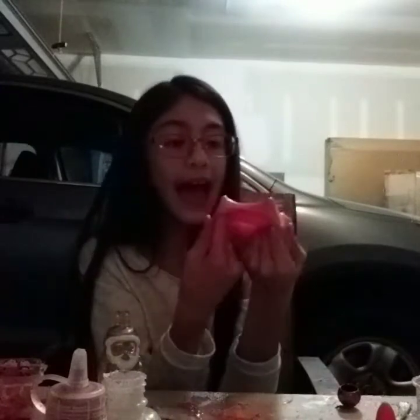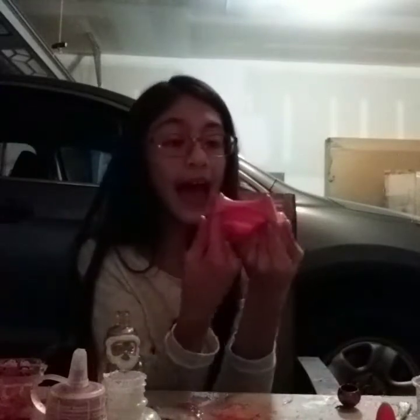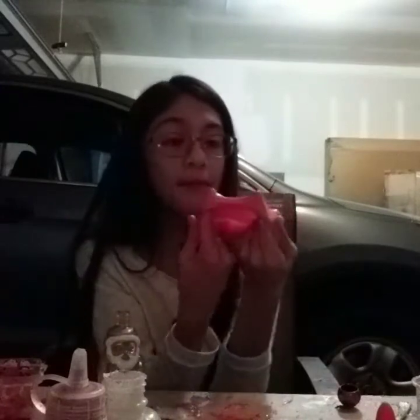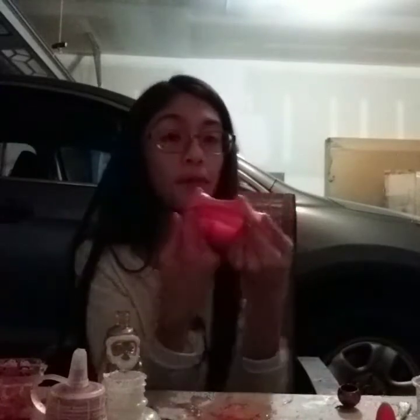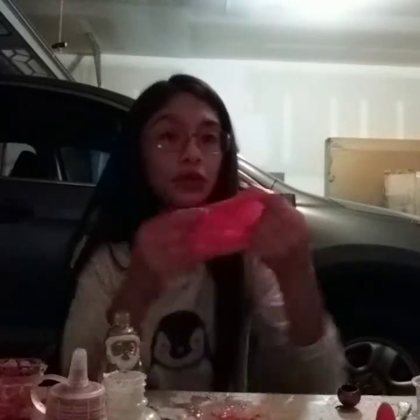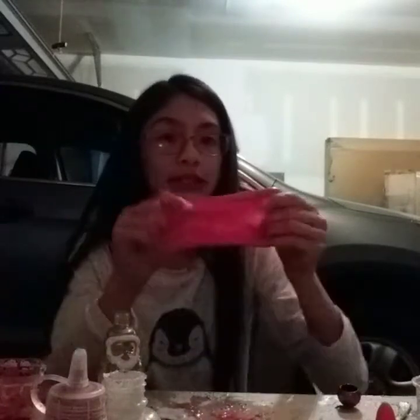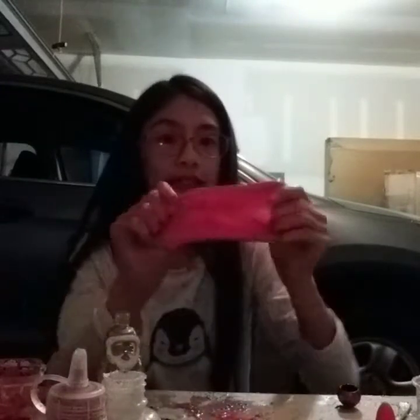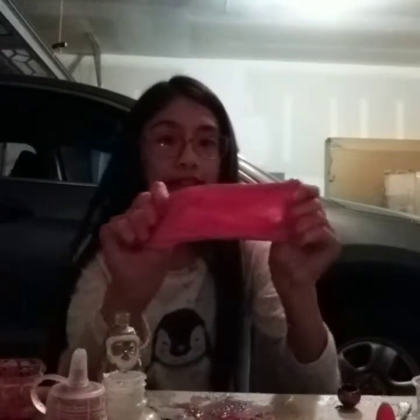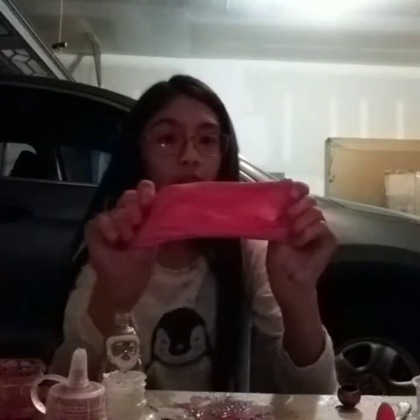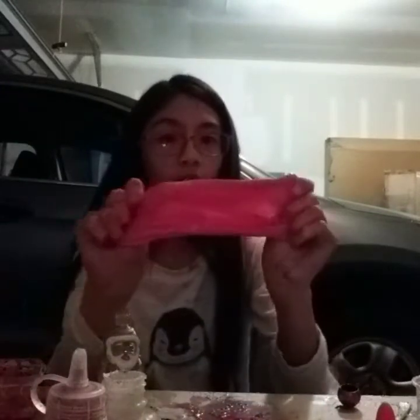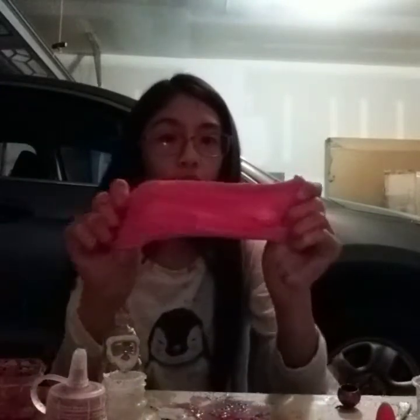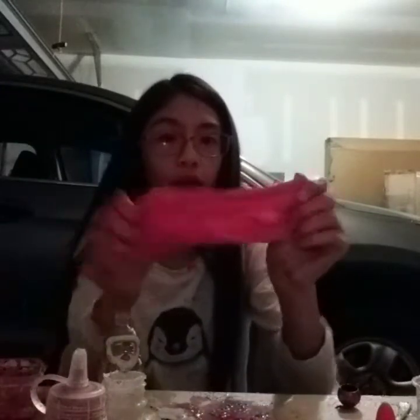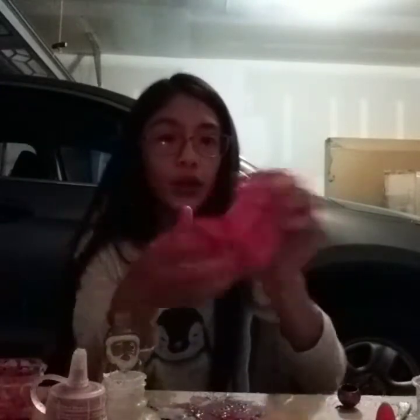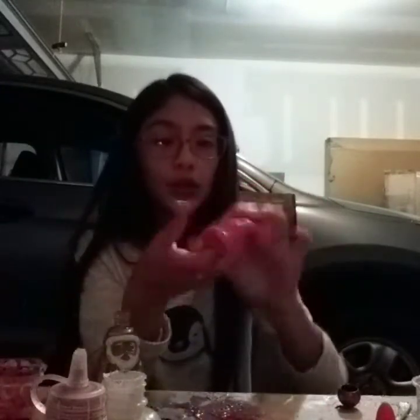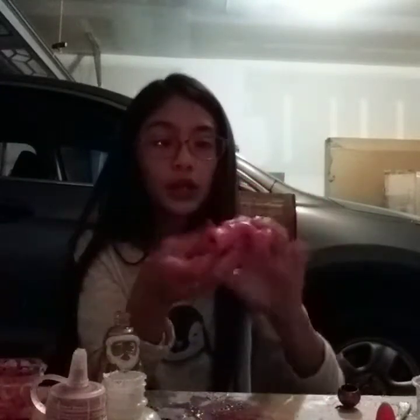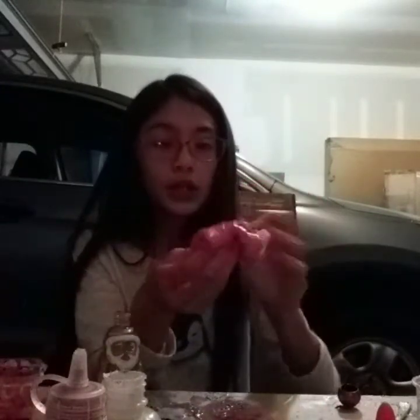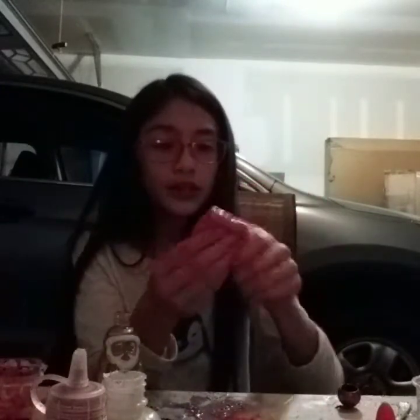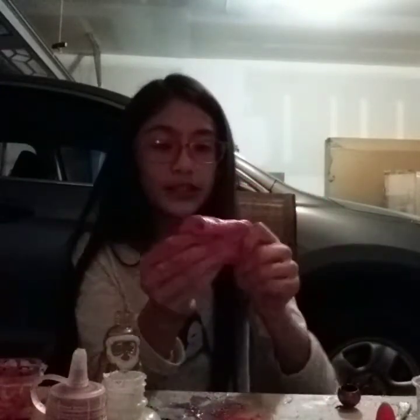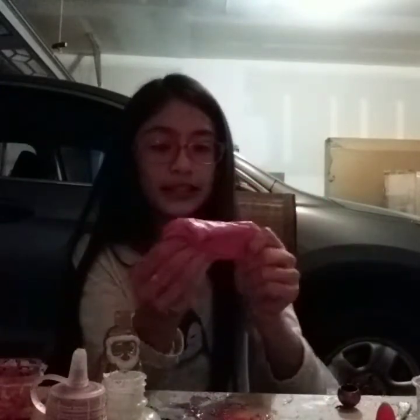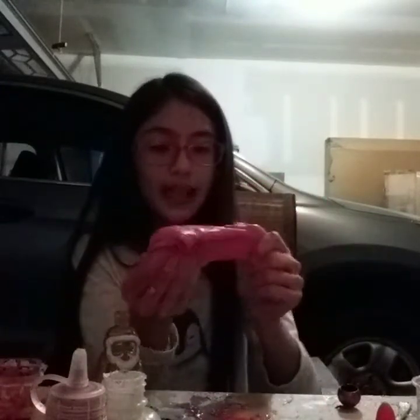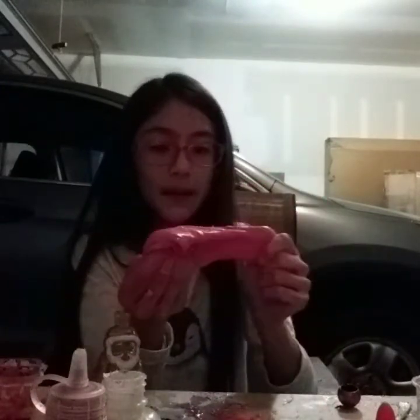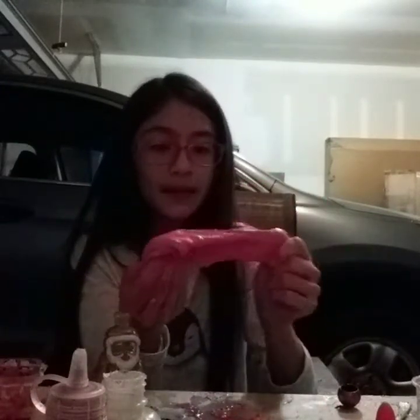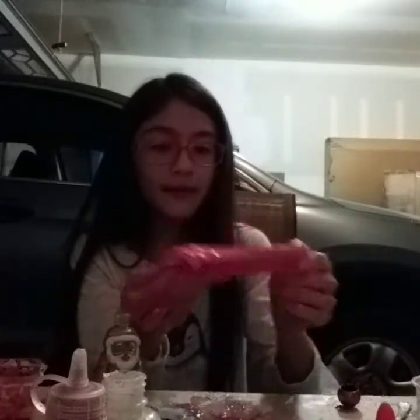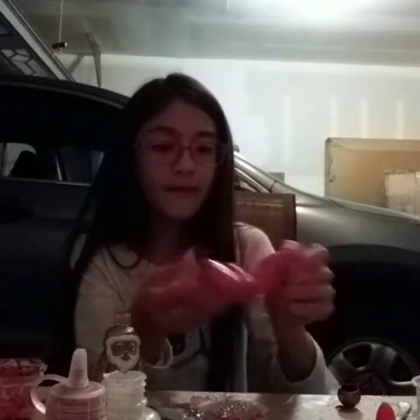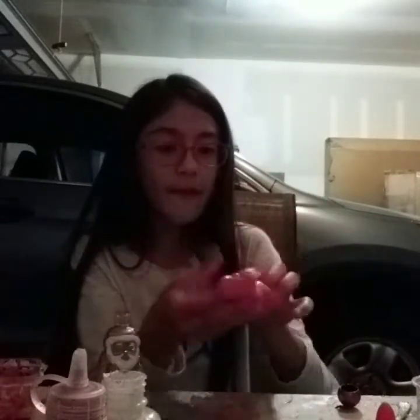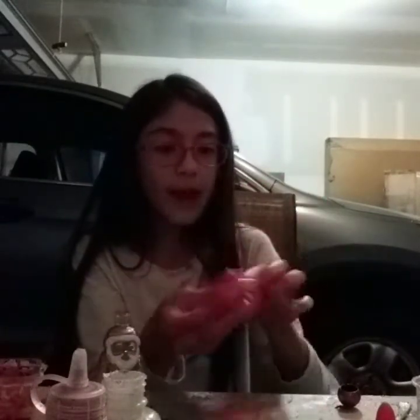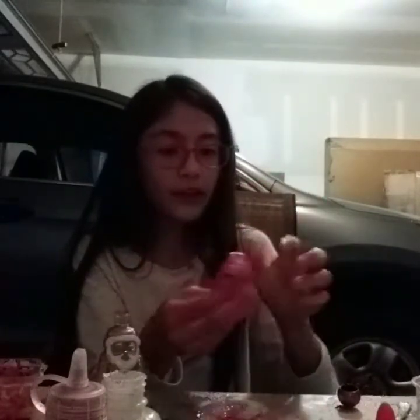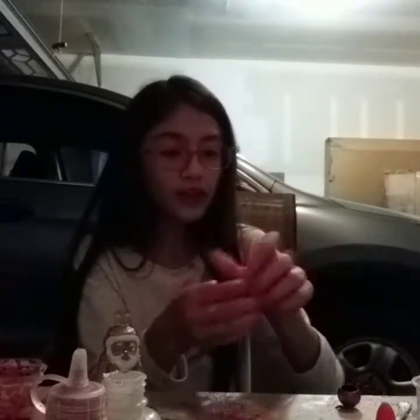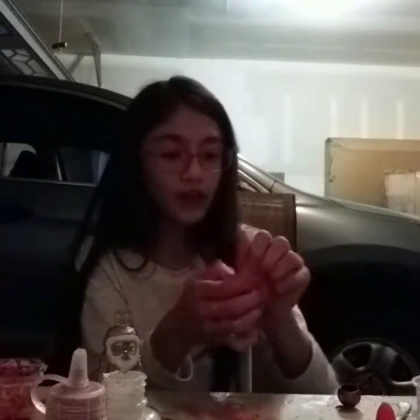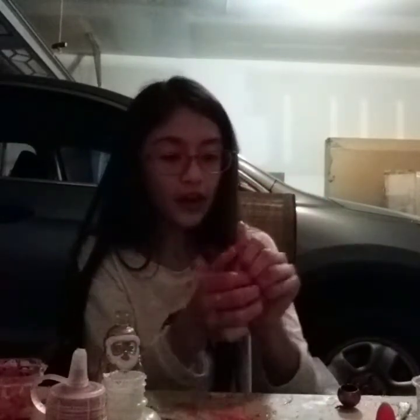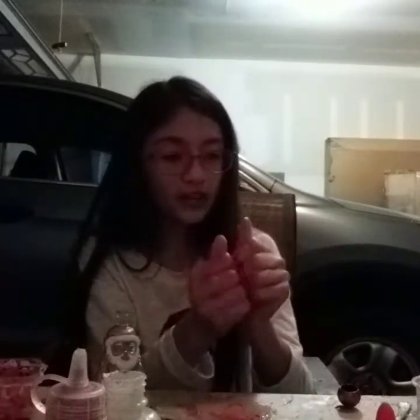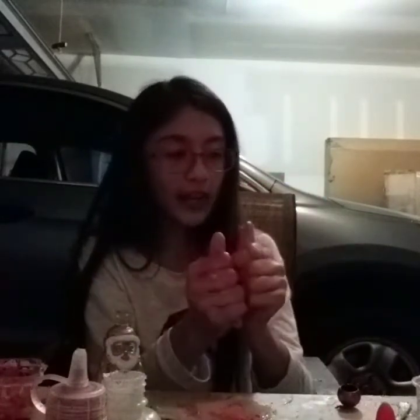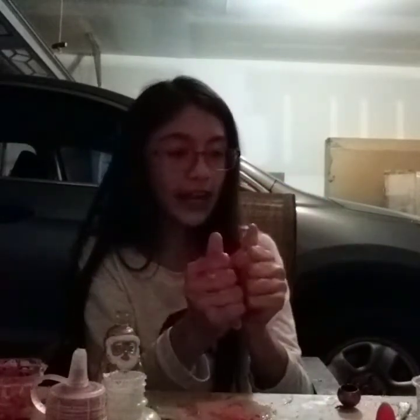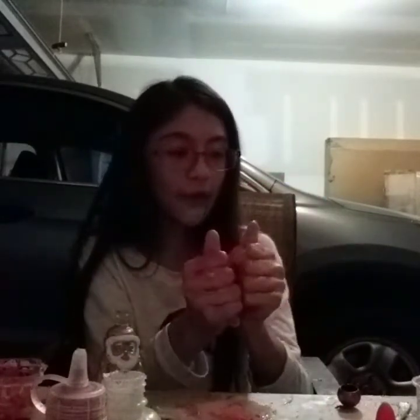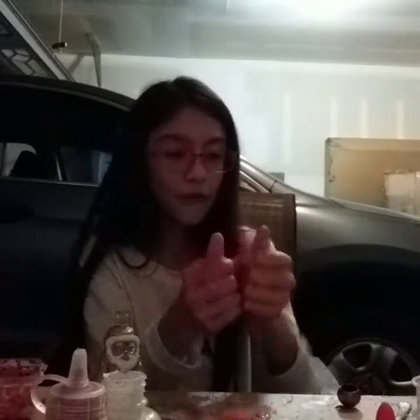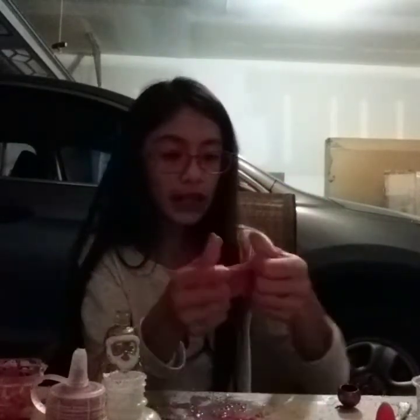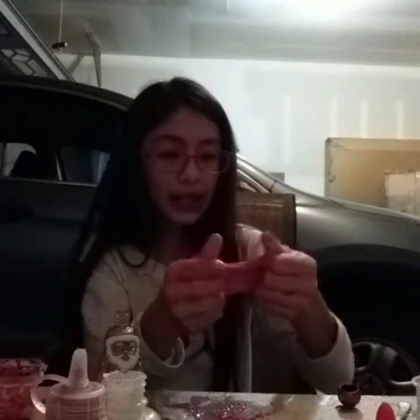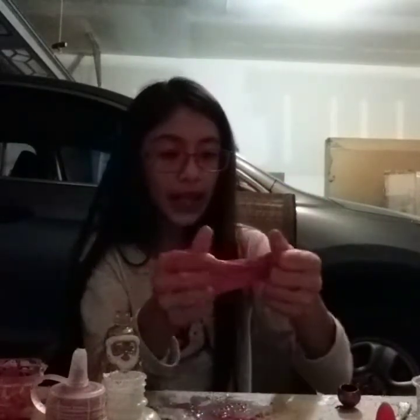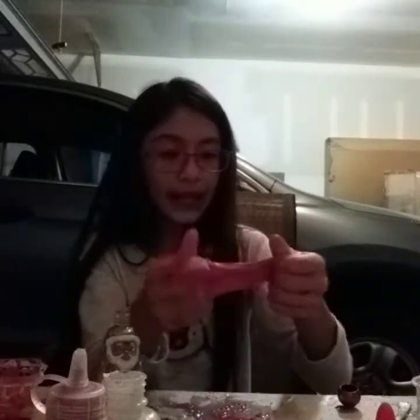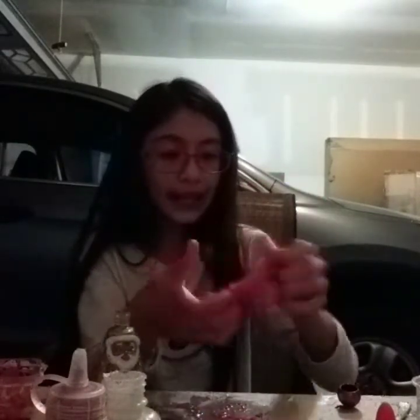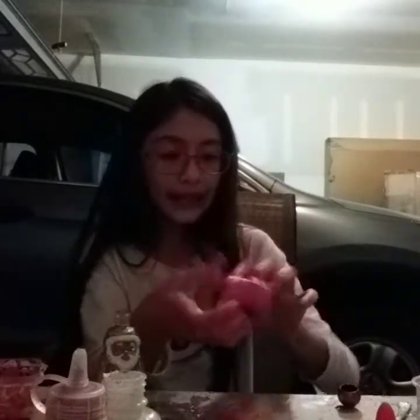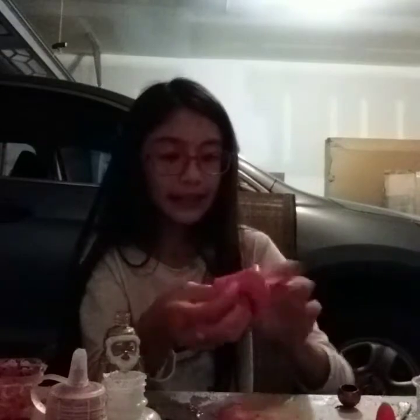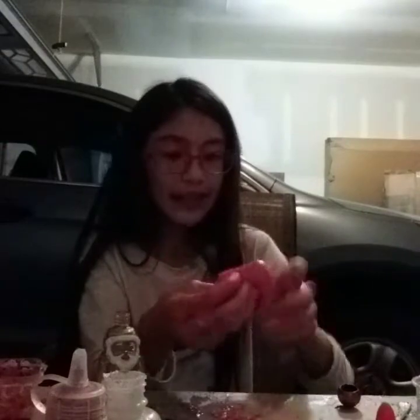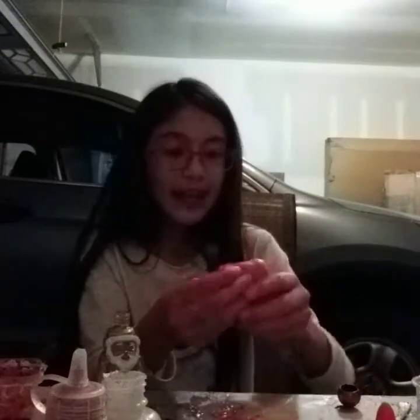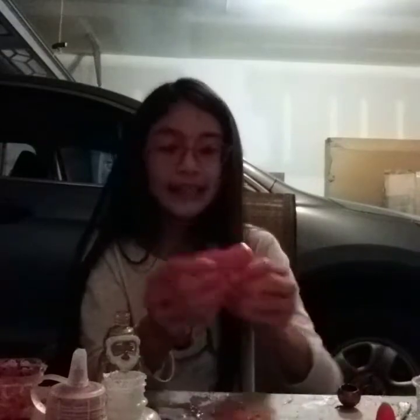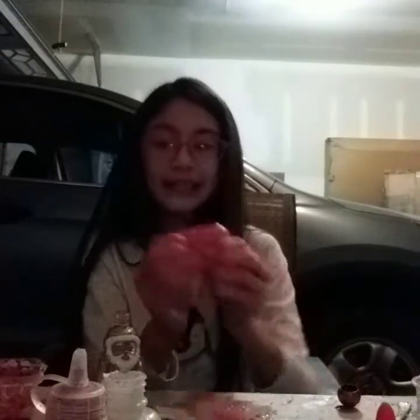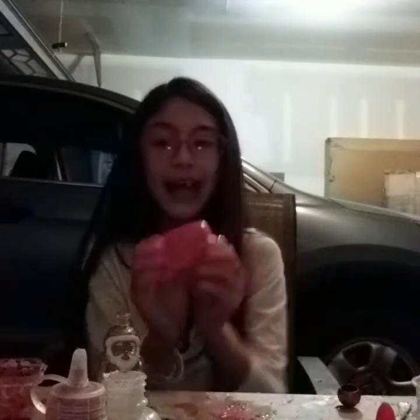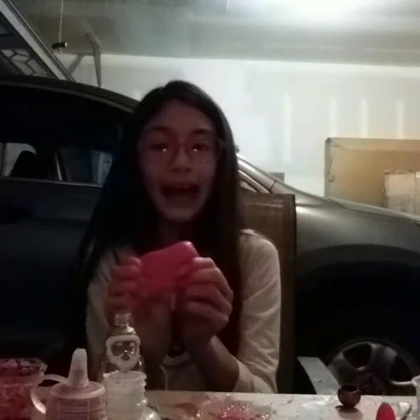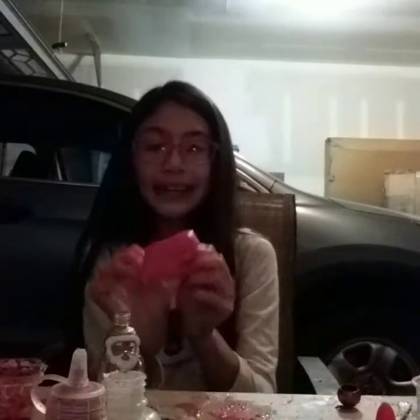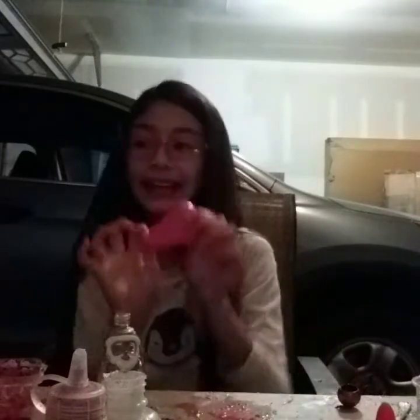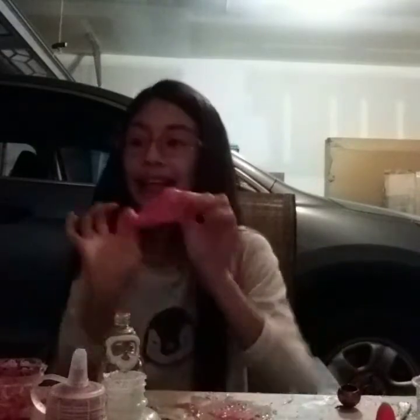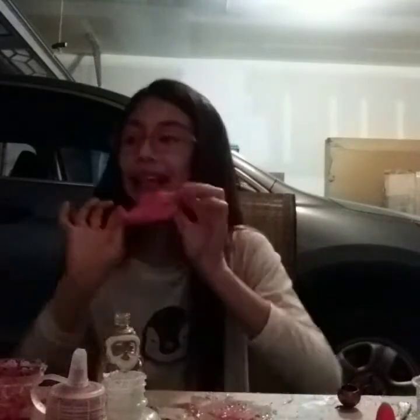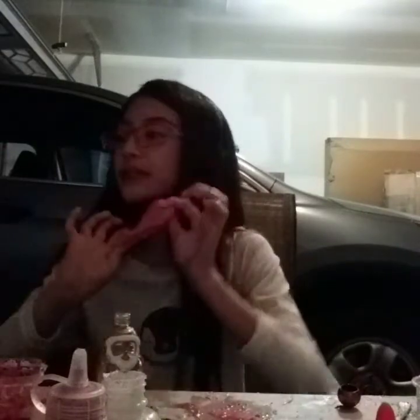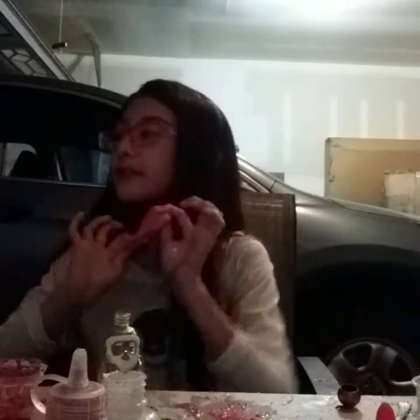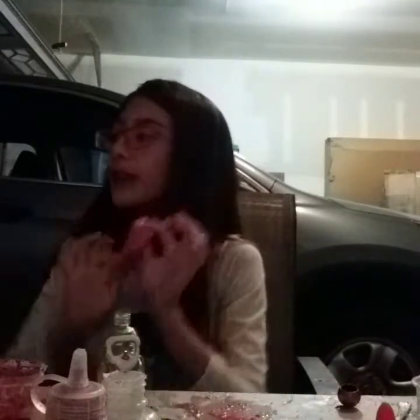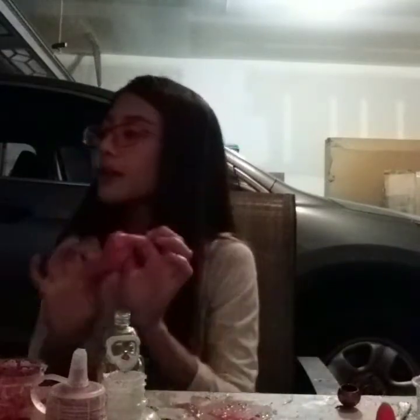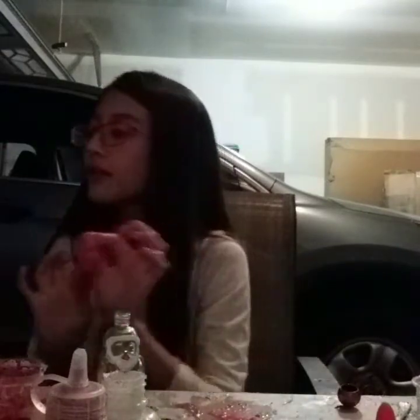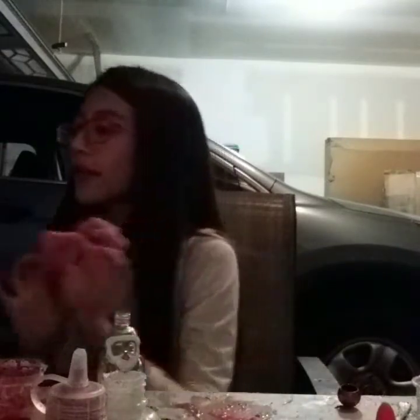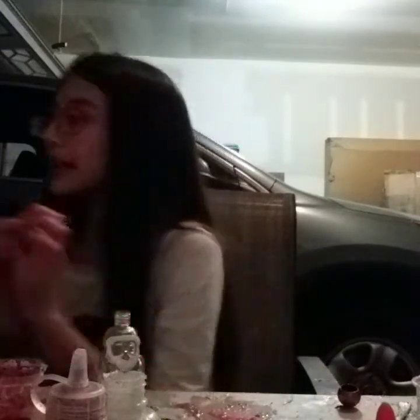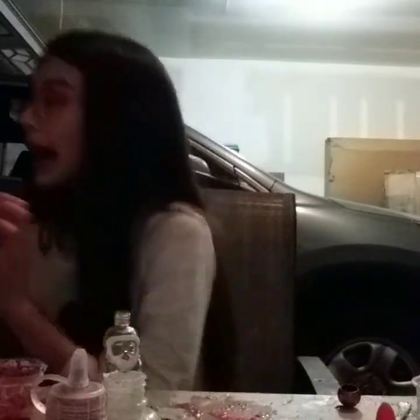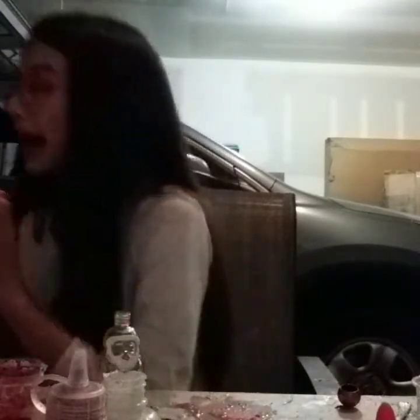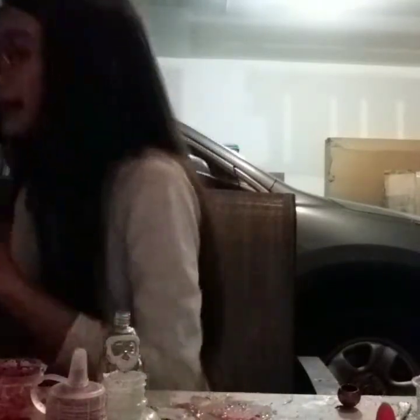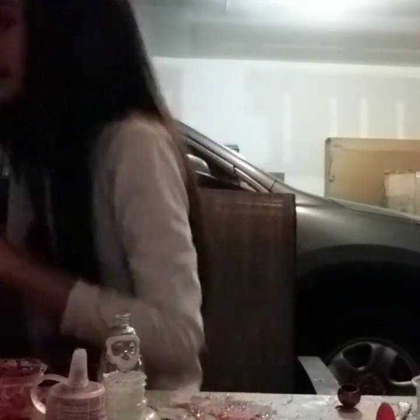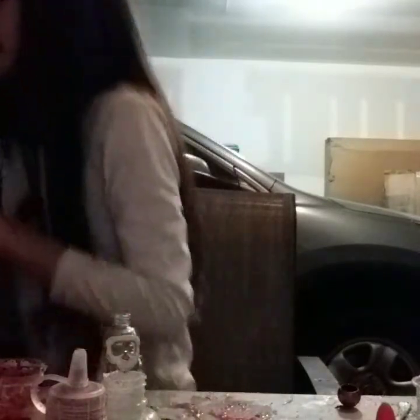This slime is very stretchy and I really like it — it's tiny, very nice.